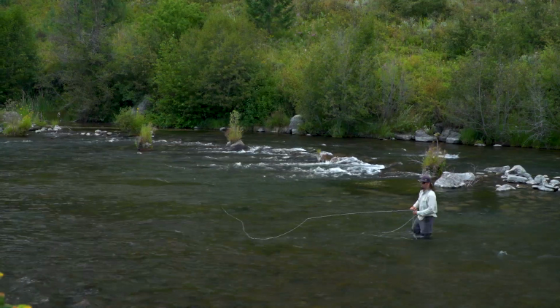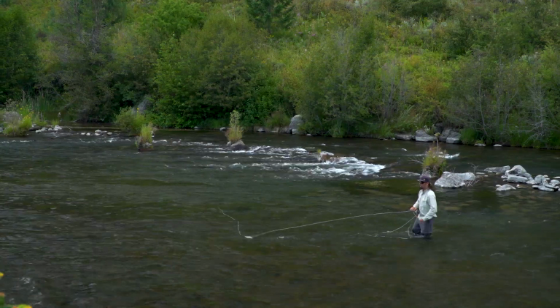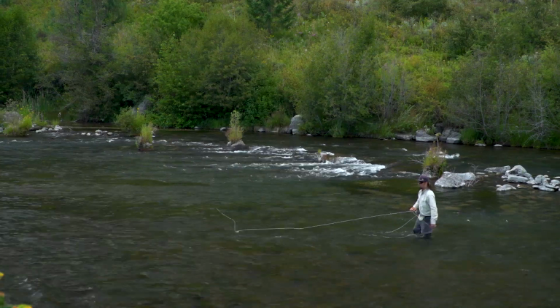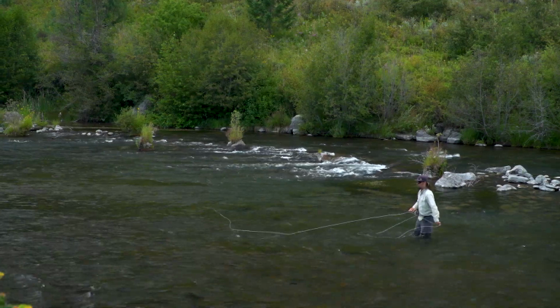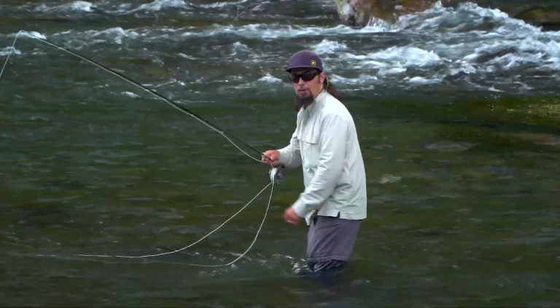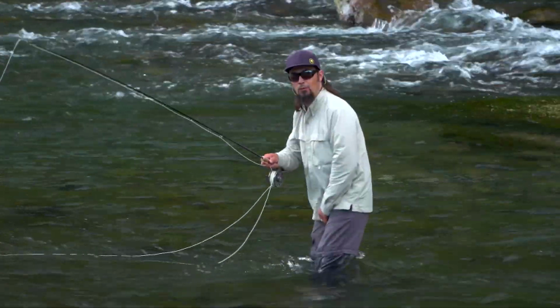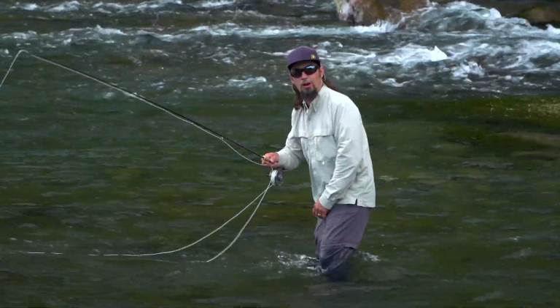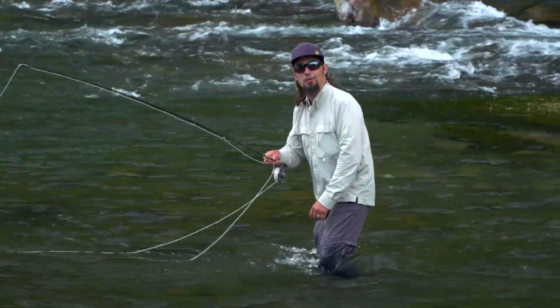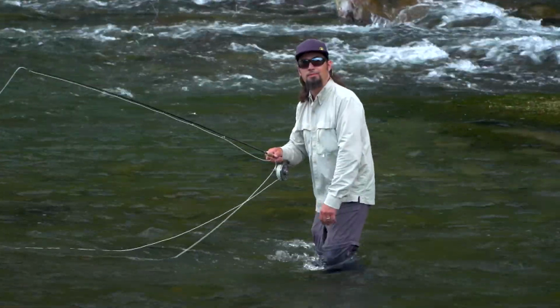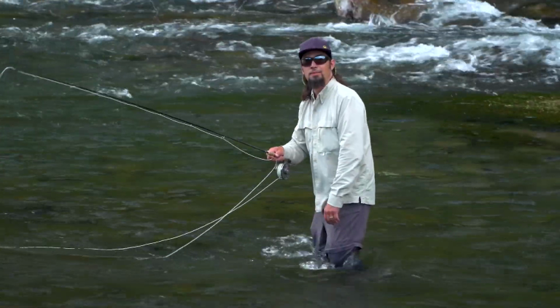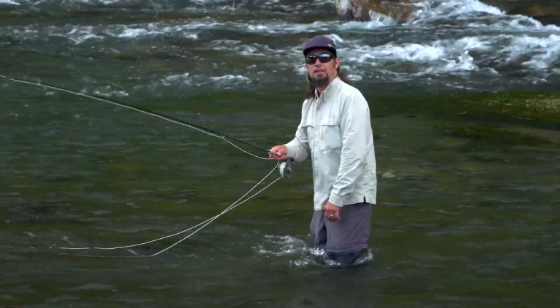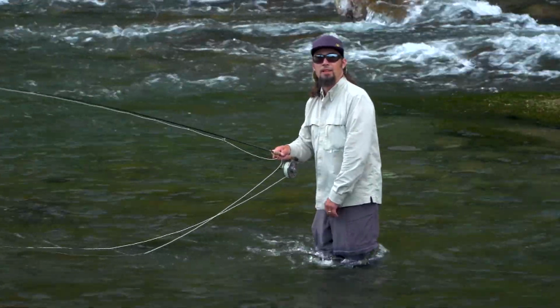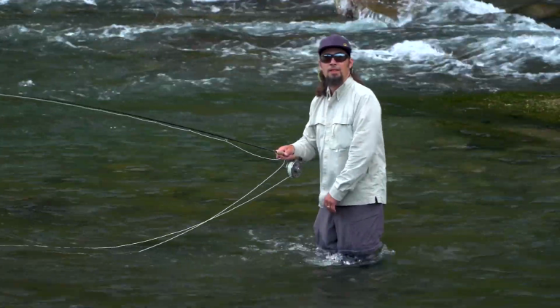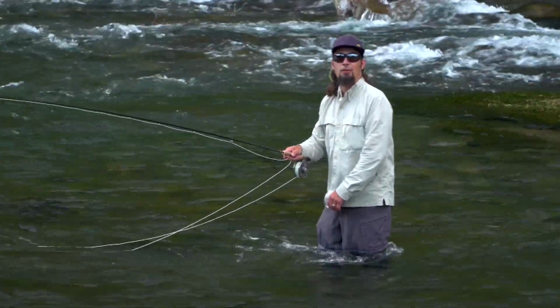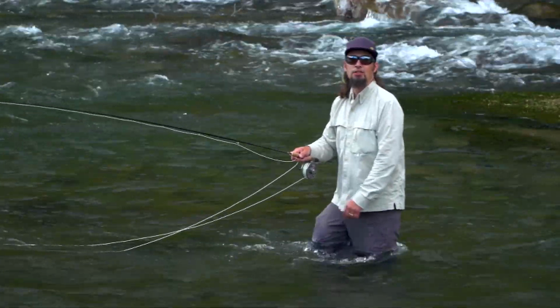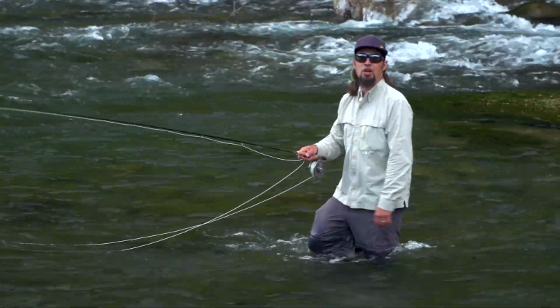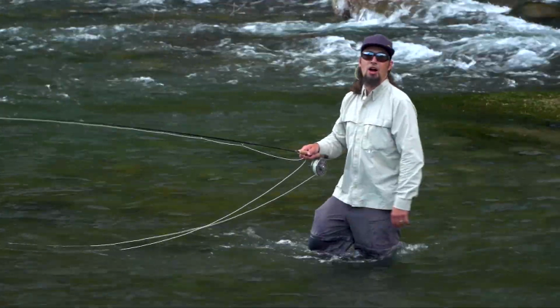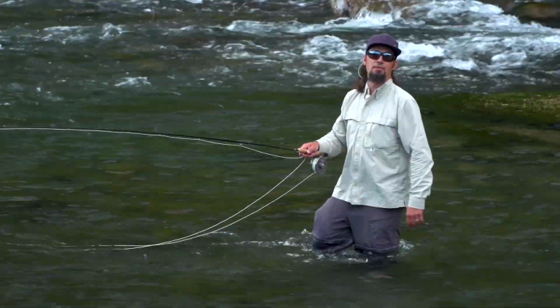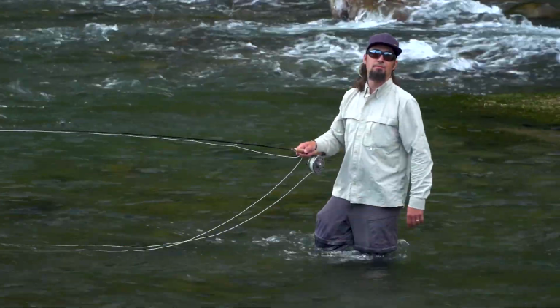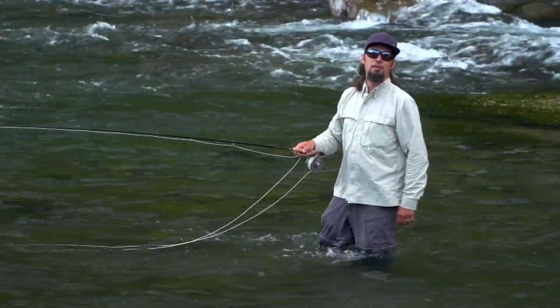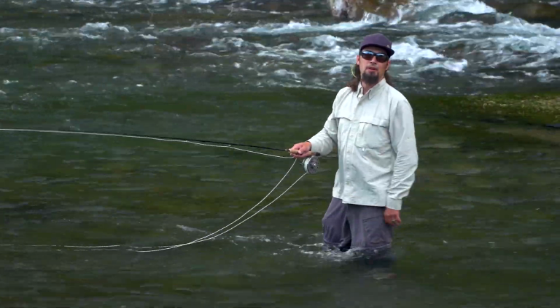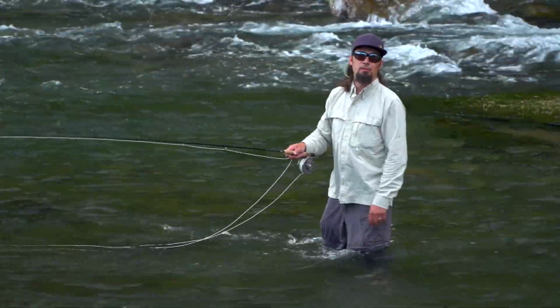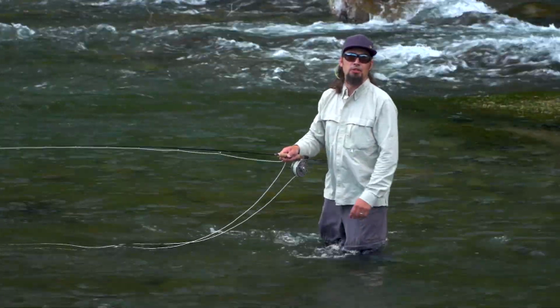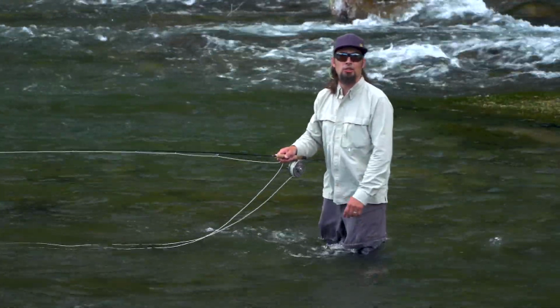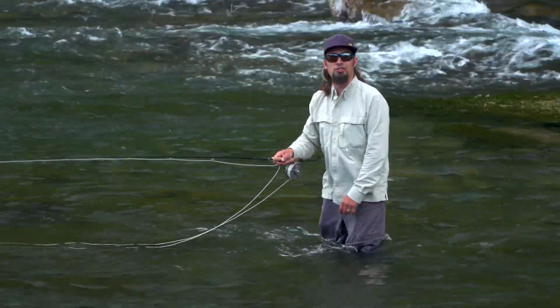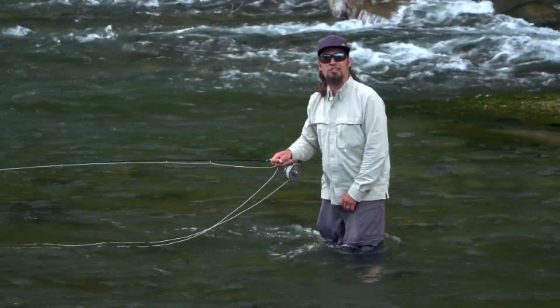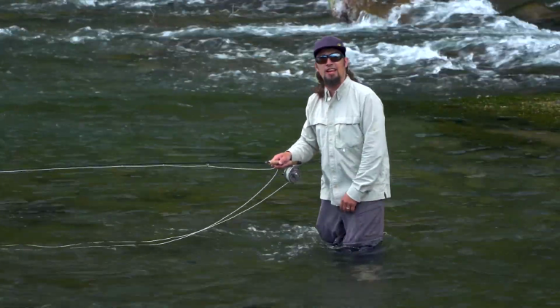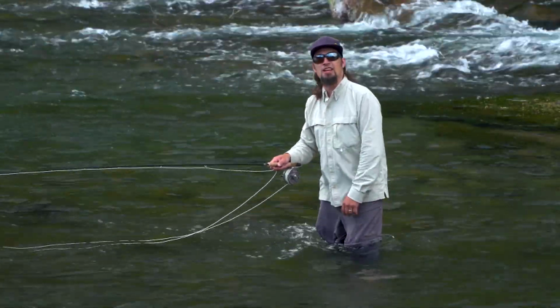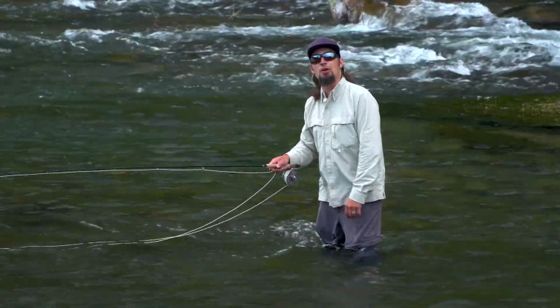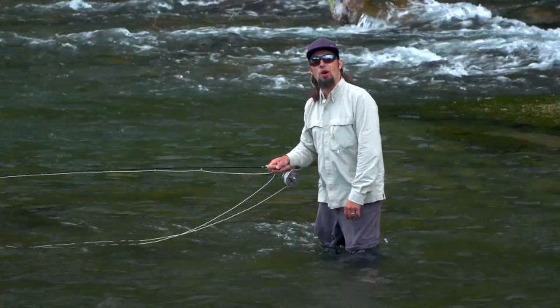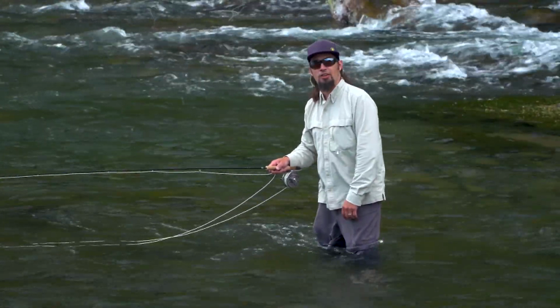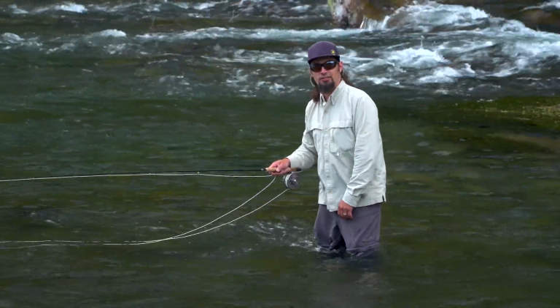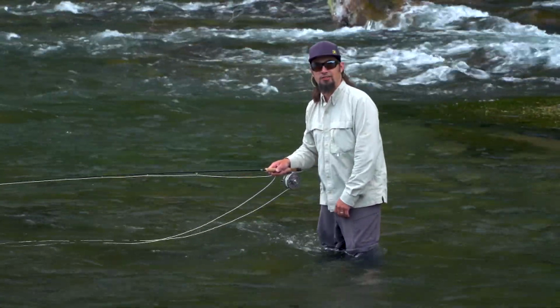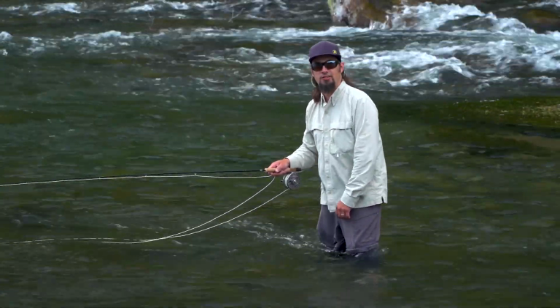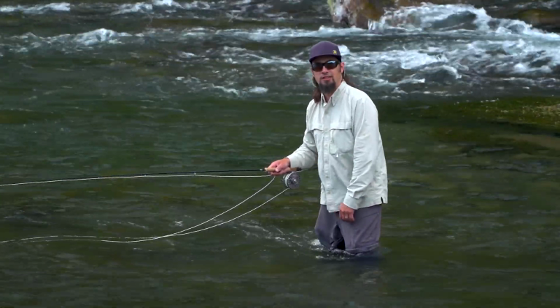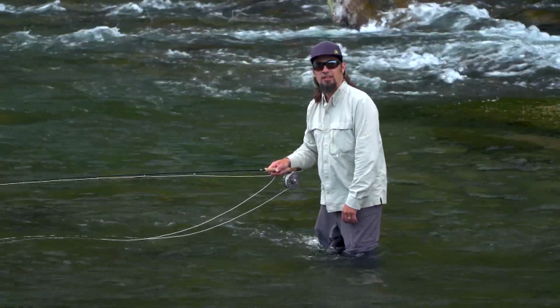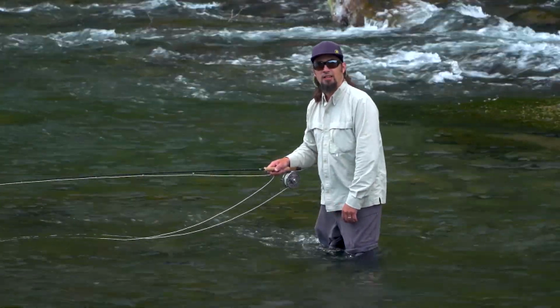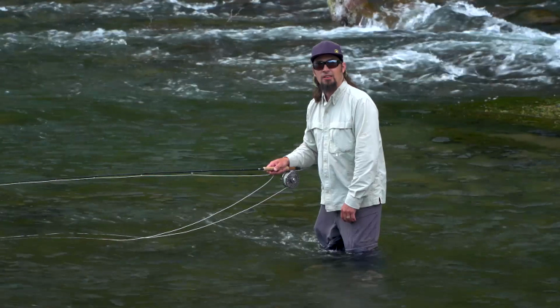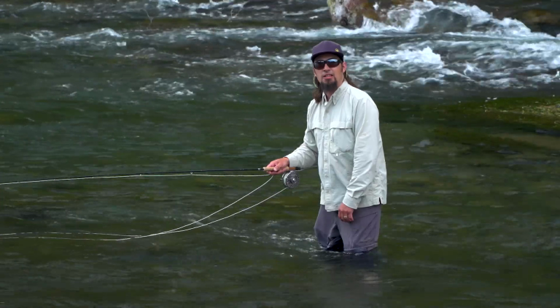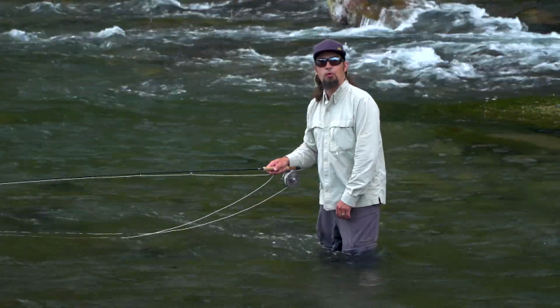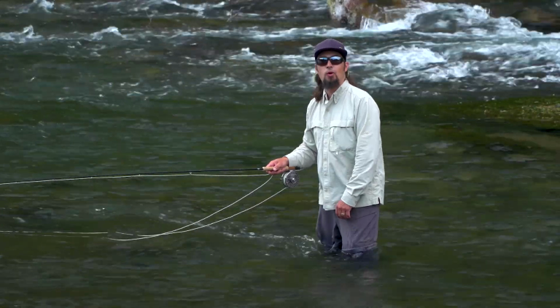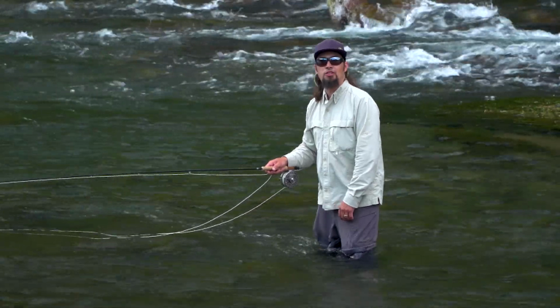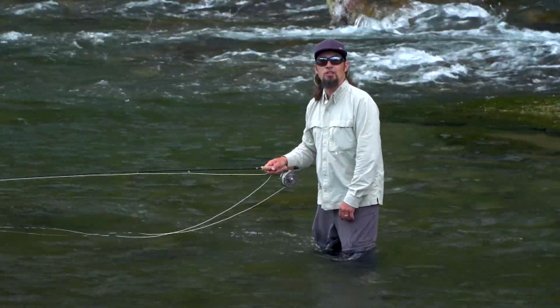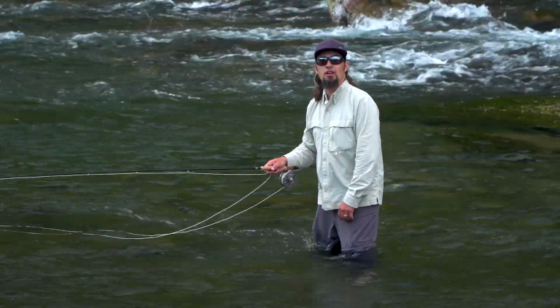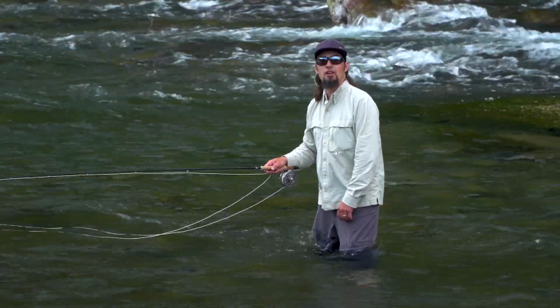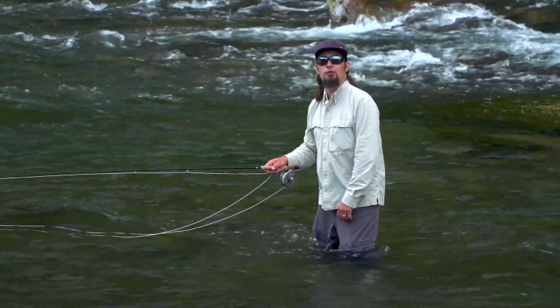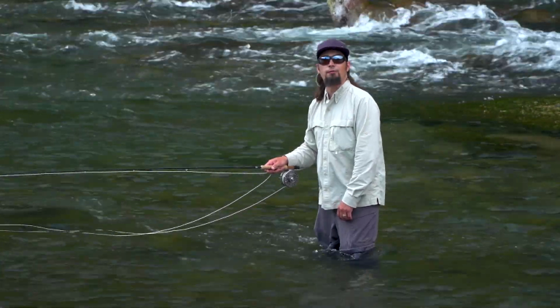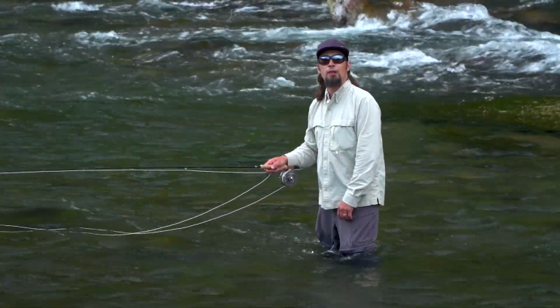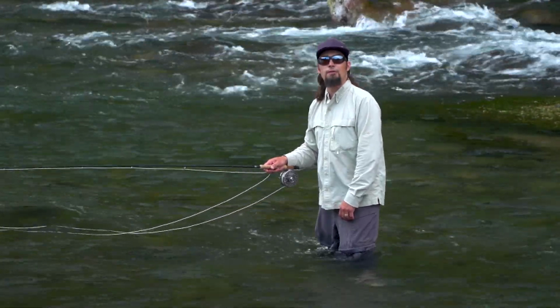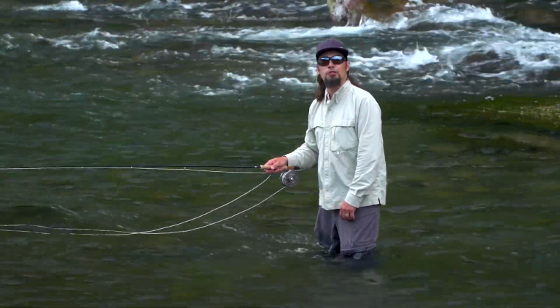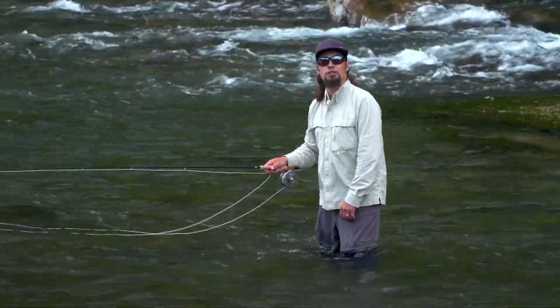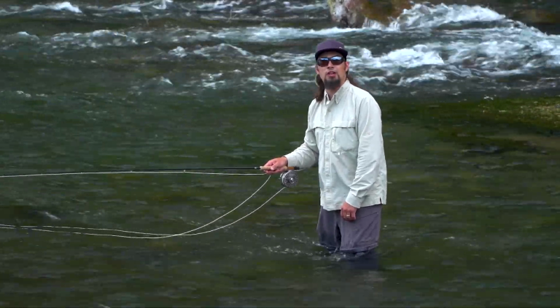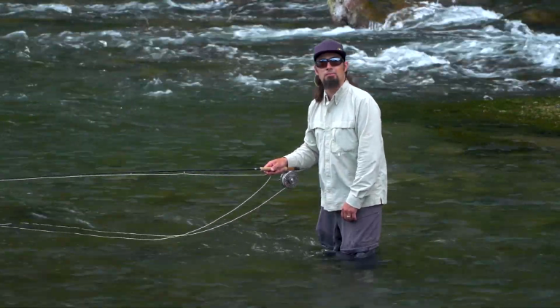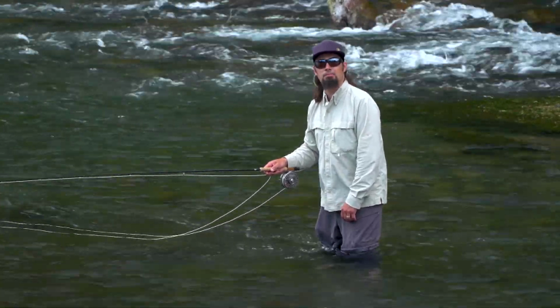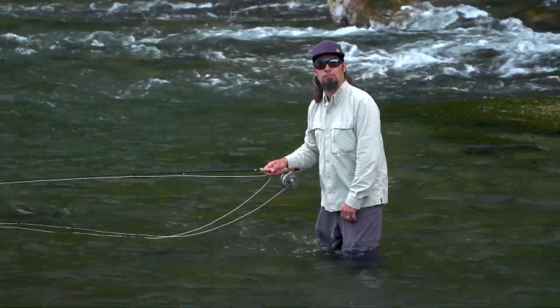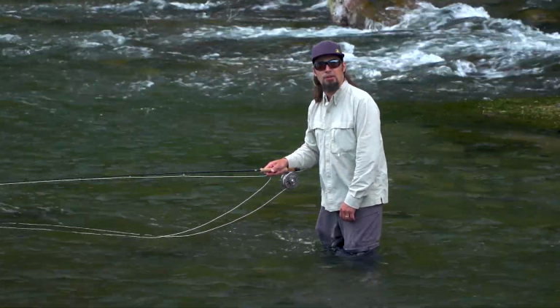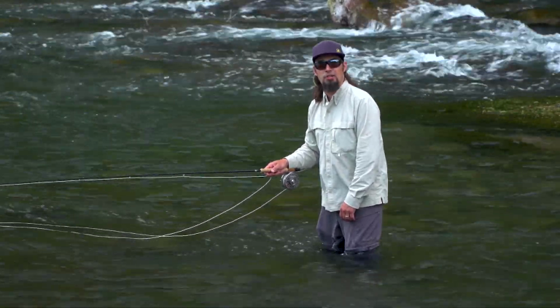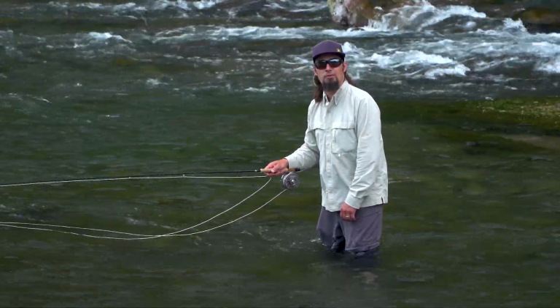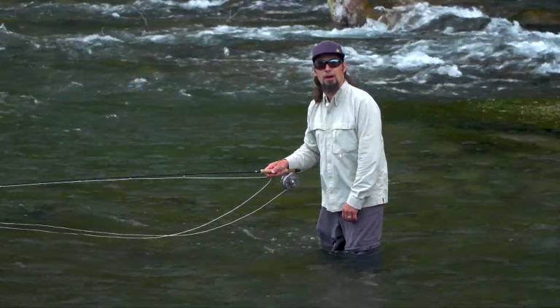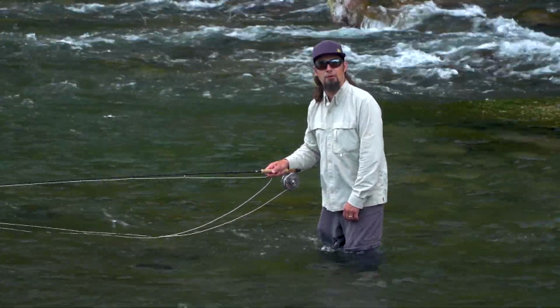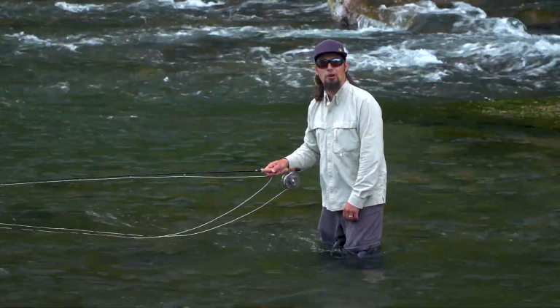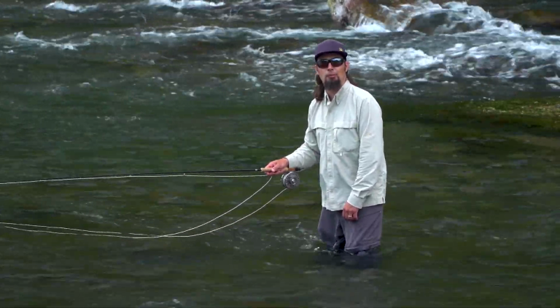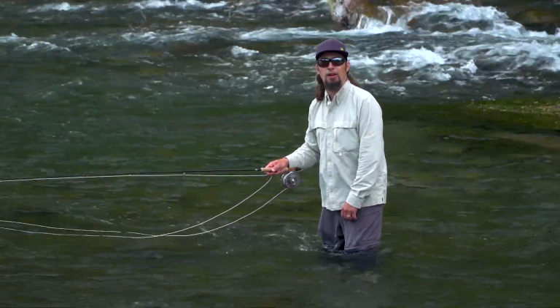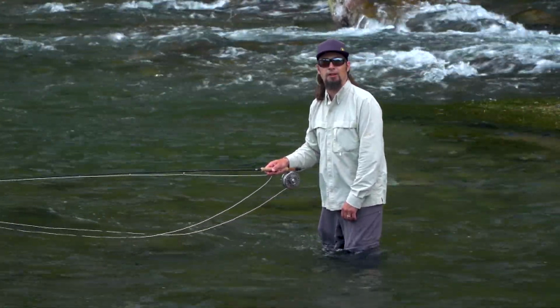Oh well, that one's gone, but it shows the technique works. Thanks for watching another fly fishing tip brought to you by Rio Products.